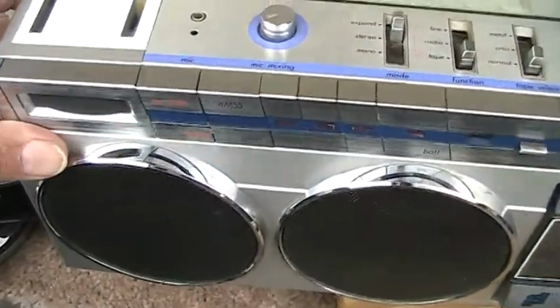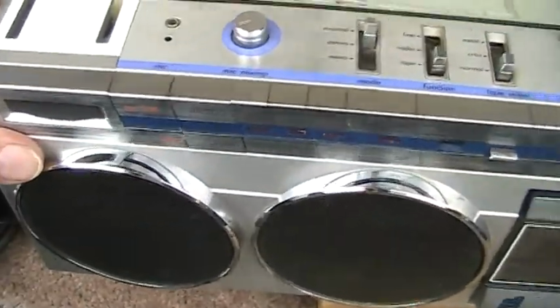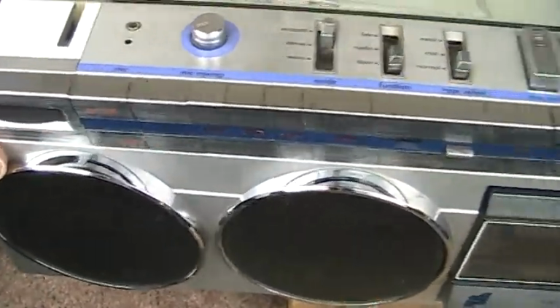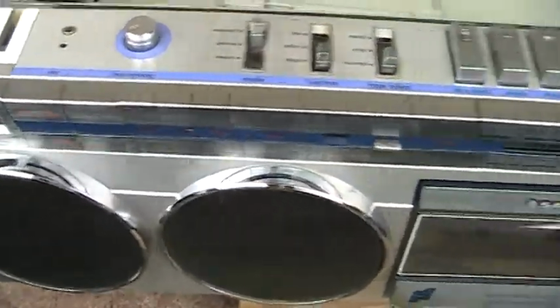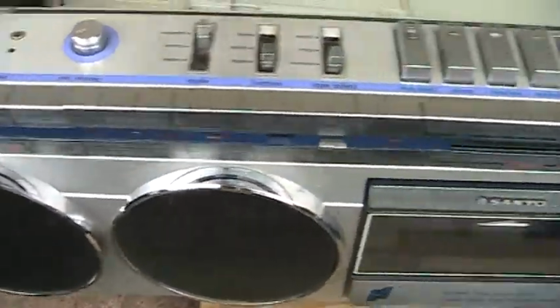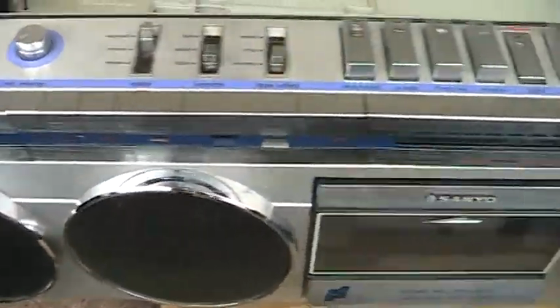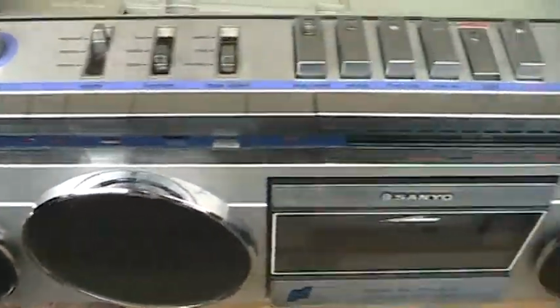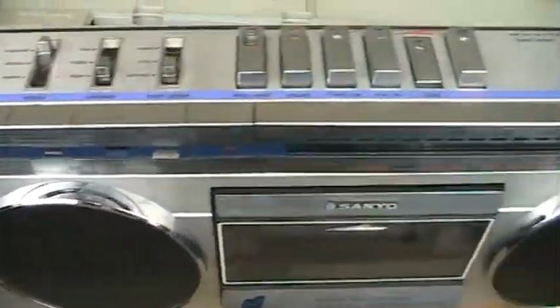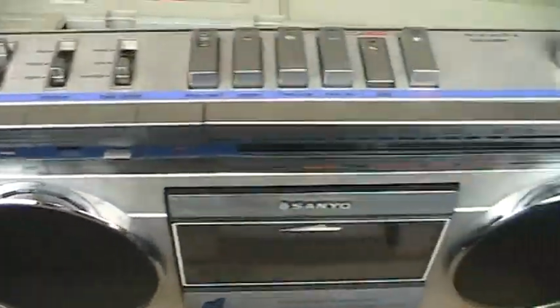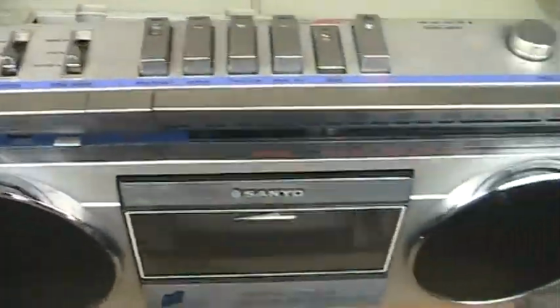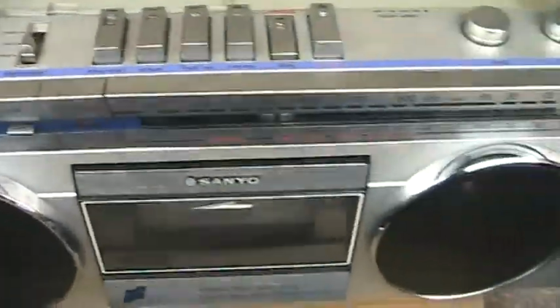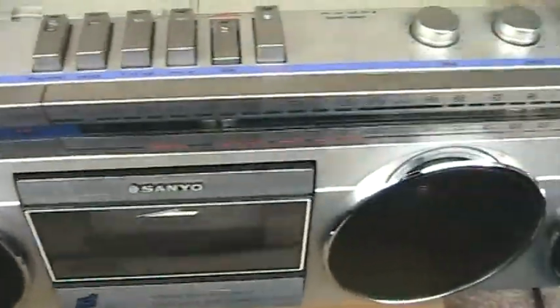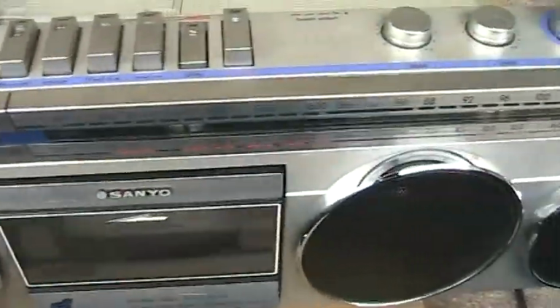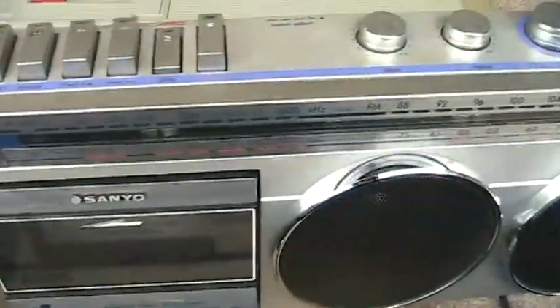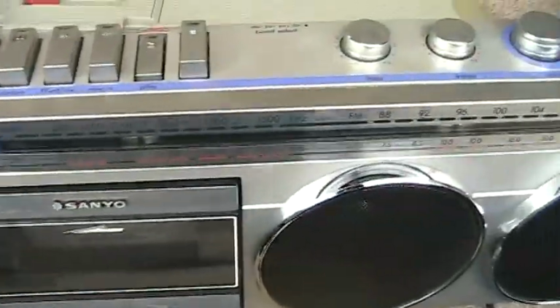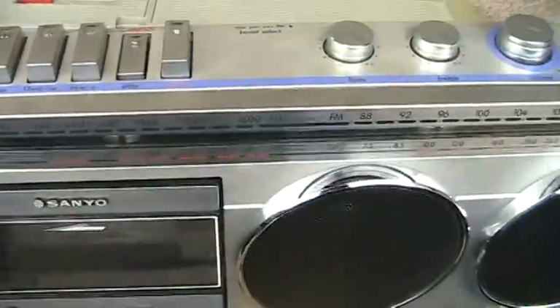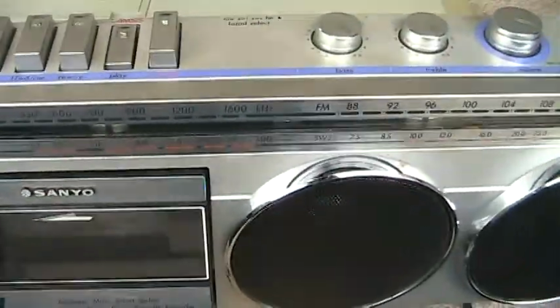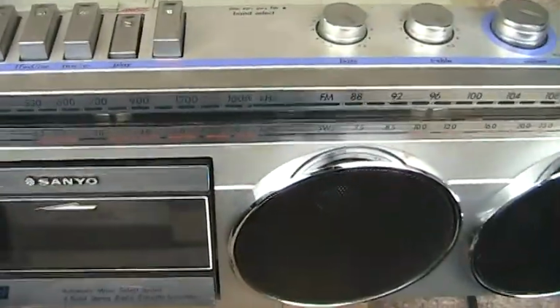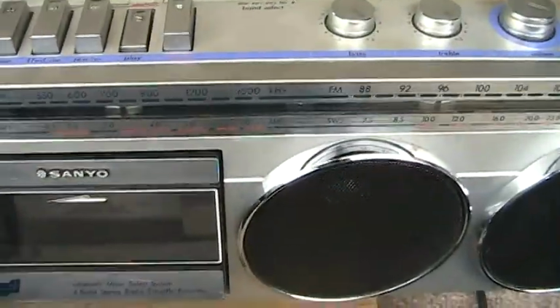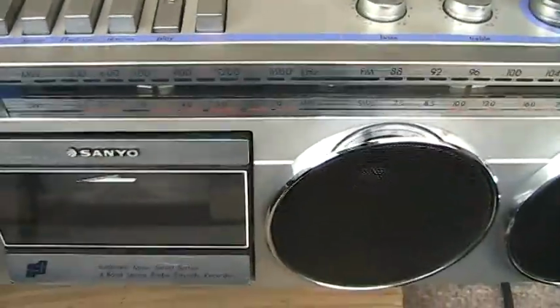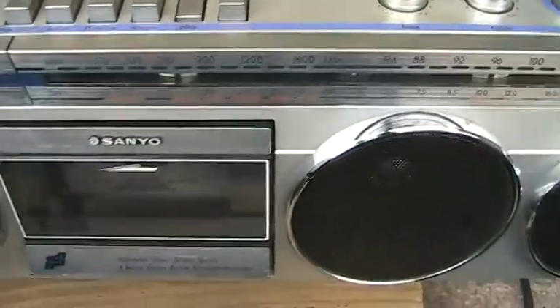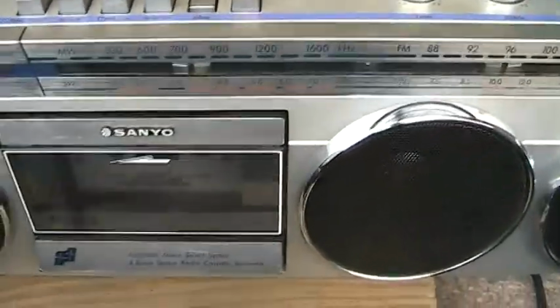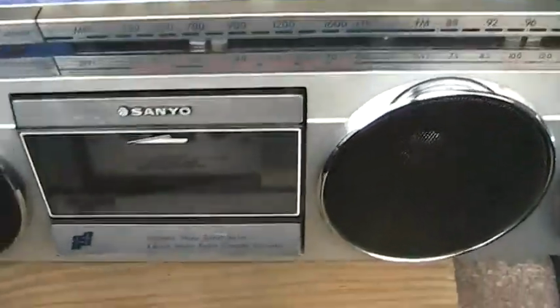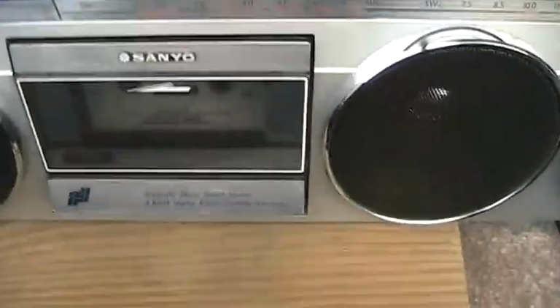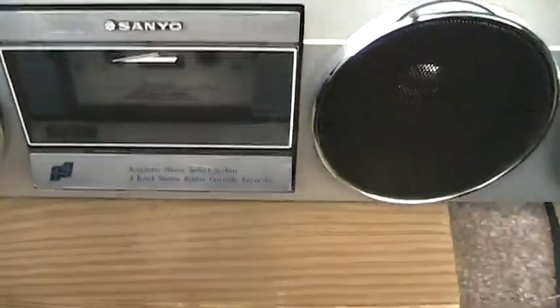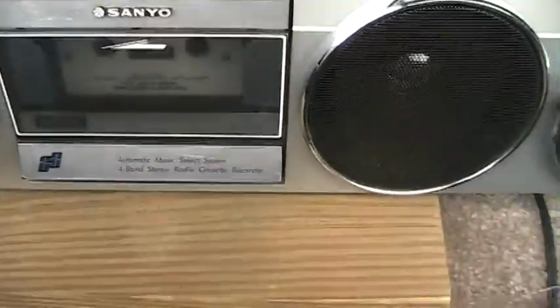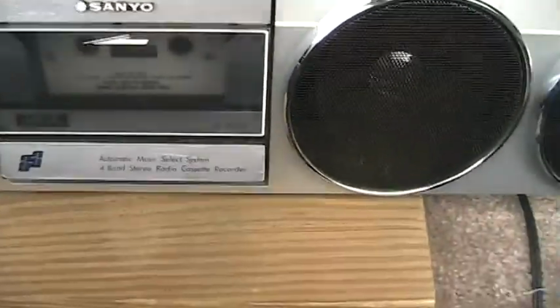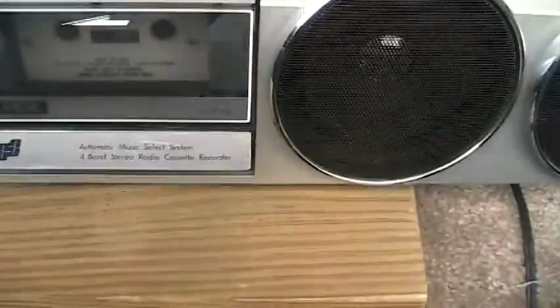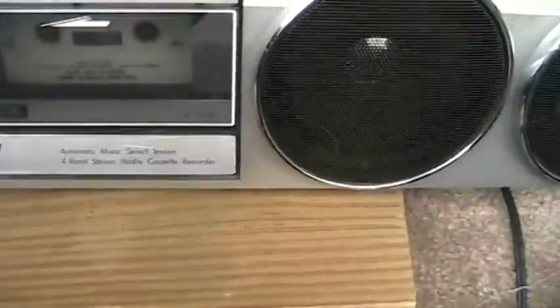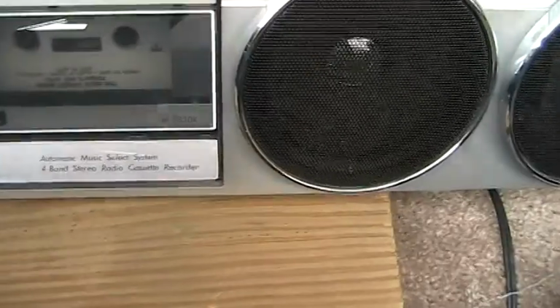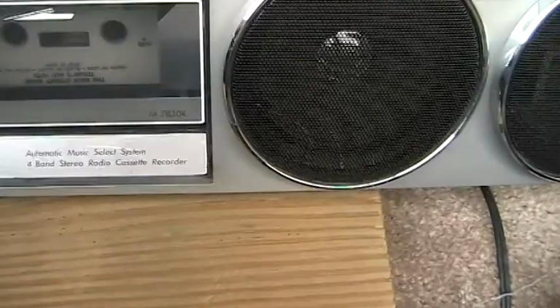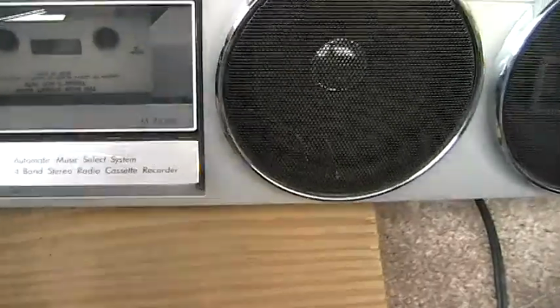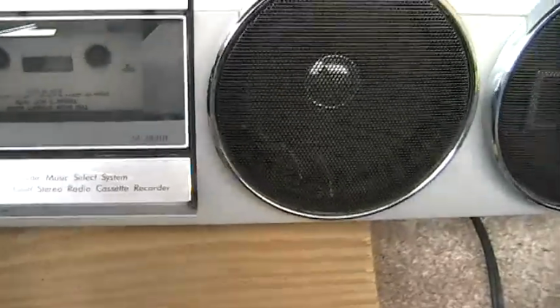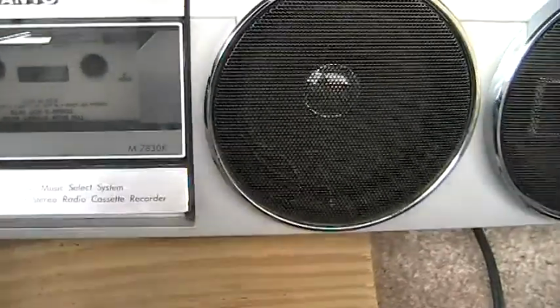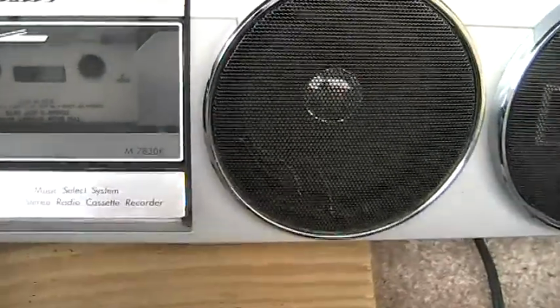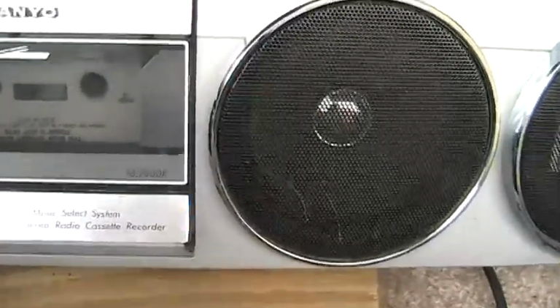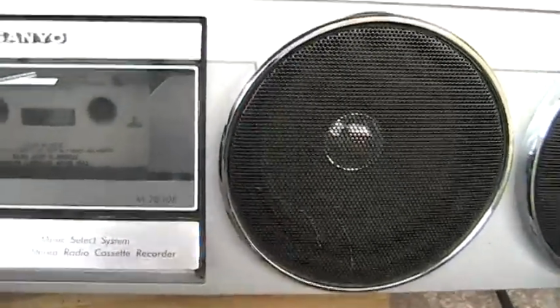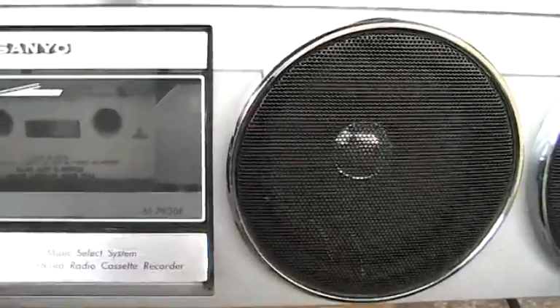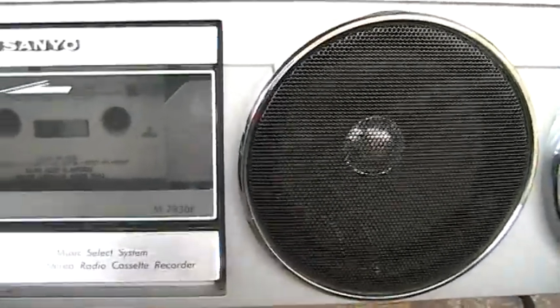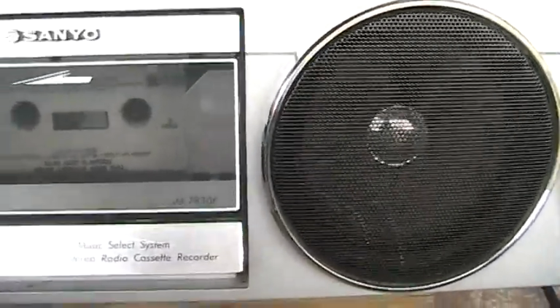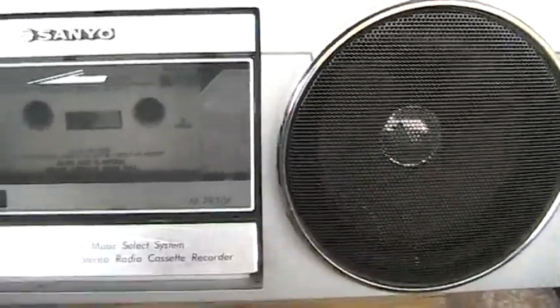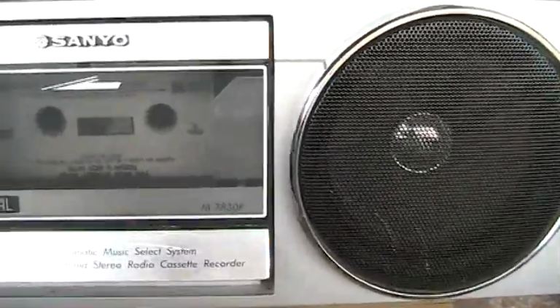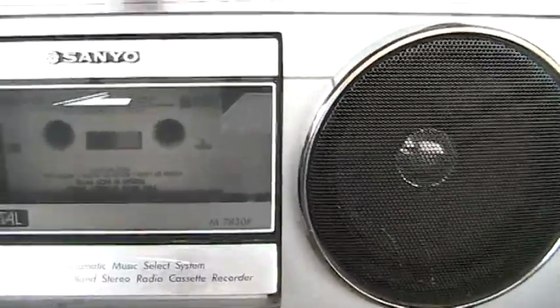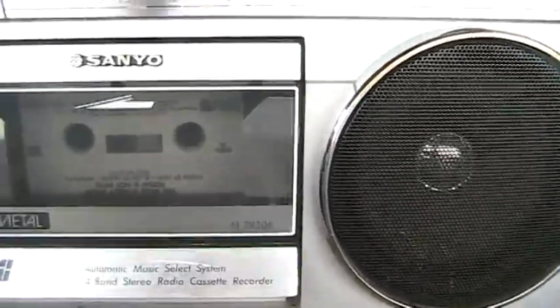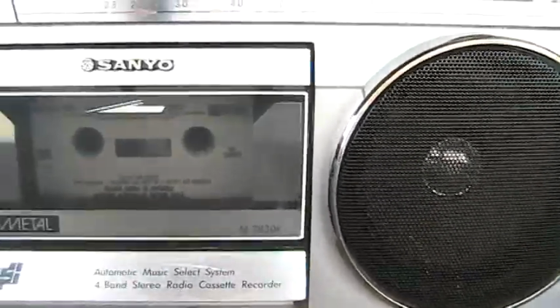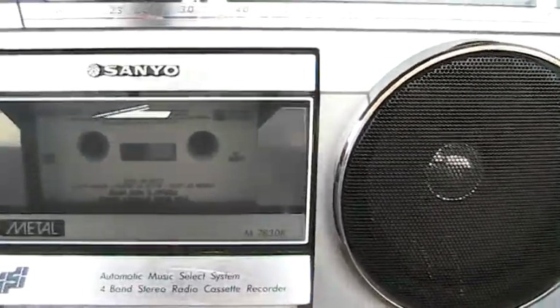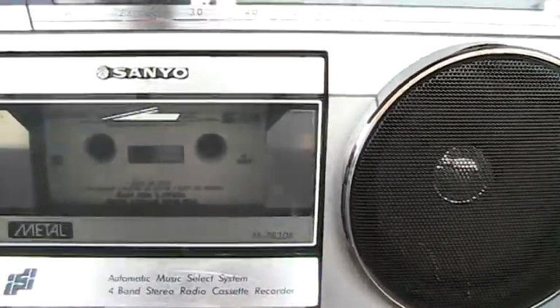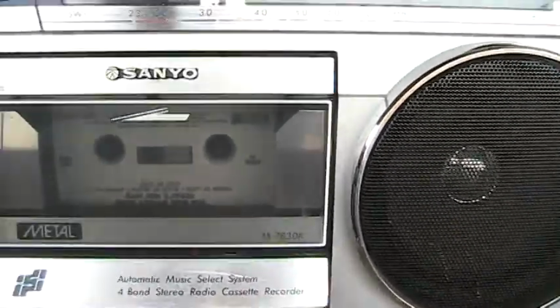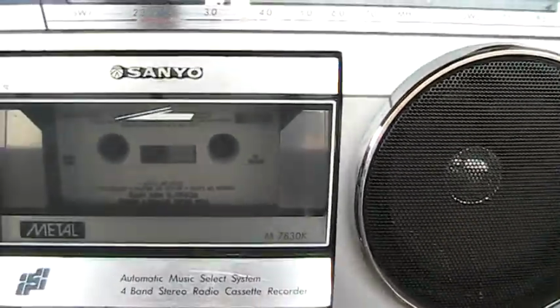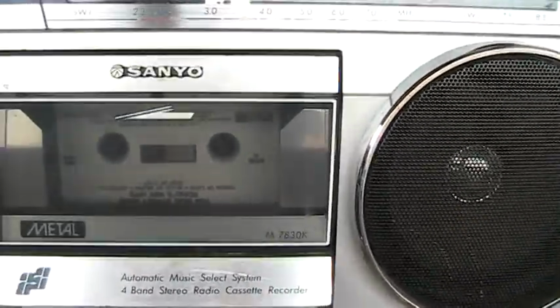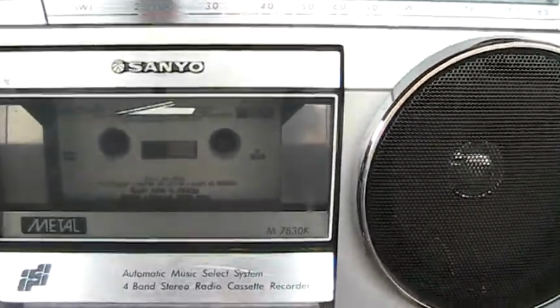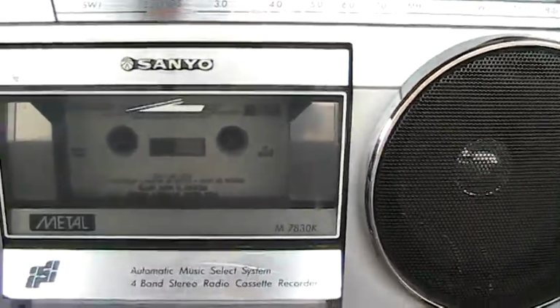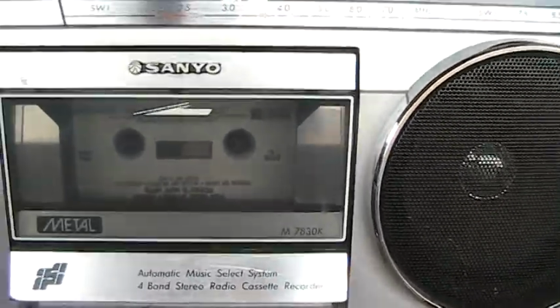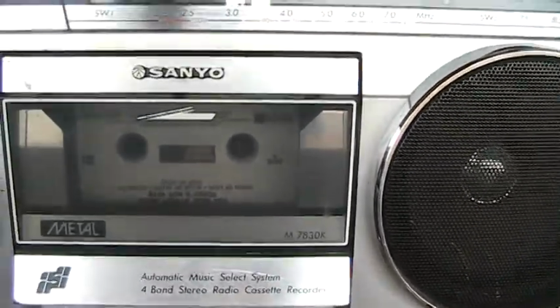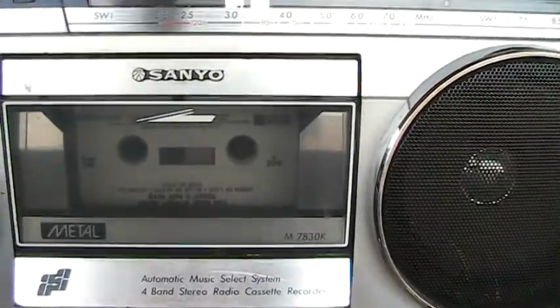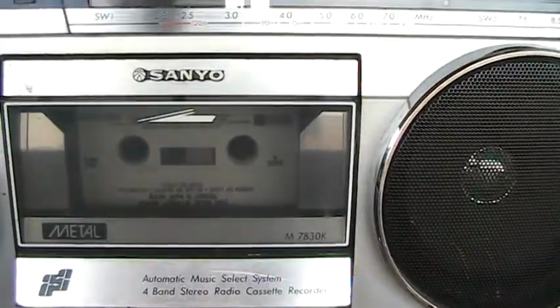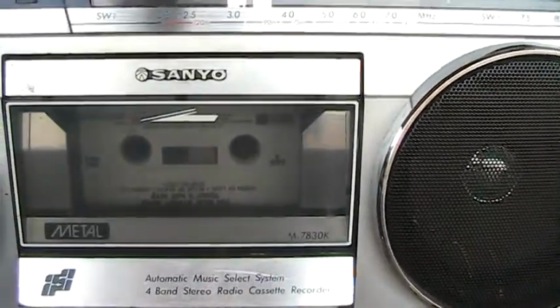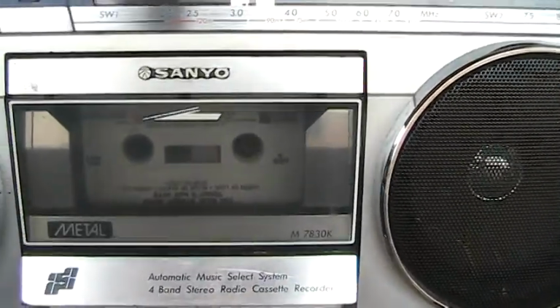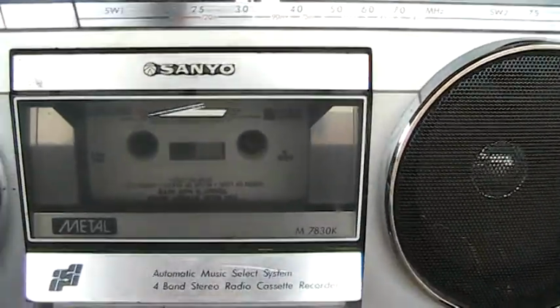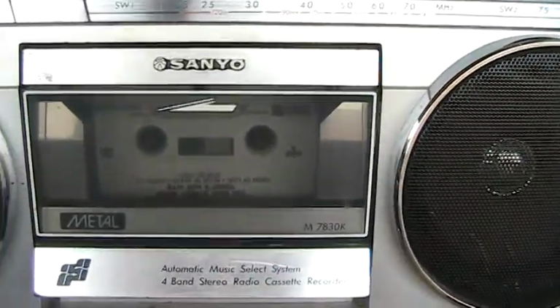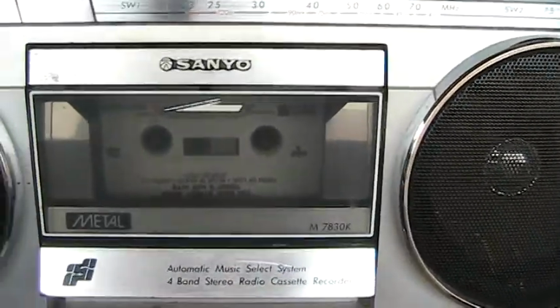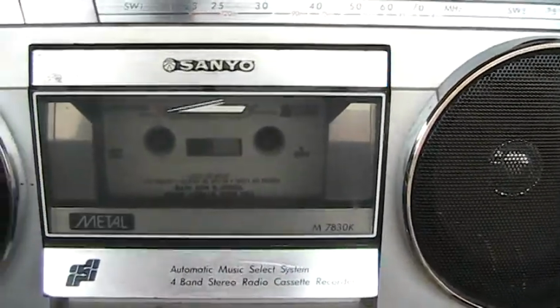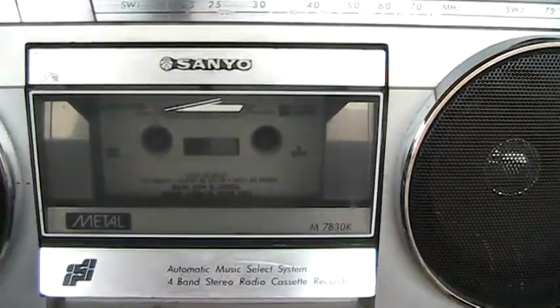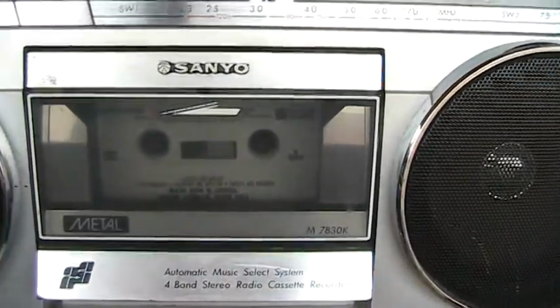Now let me come back to... it should be playing. It is playing. How about that? But there's no sound.